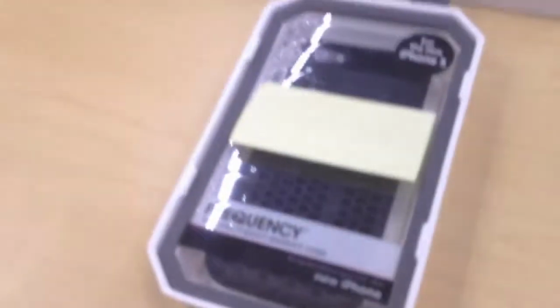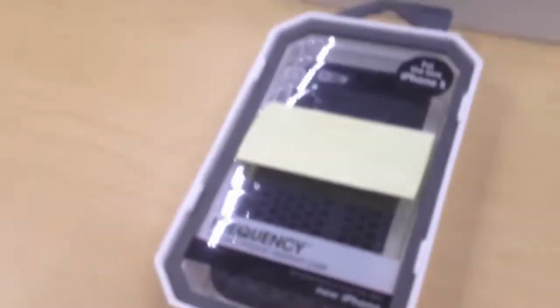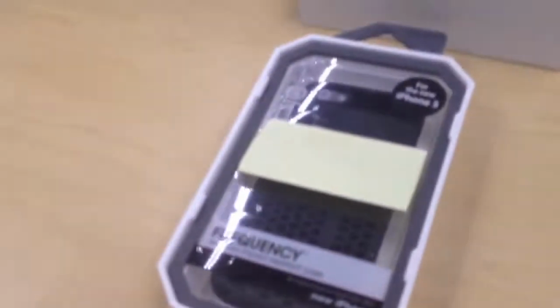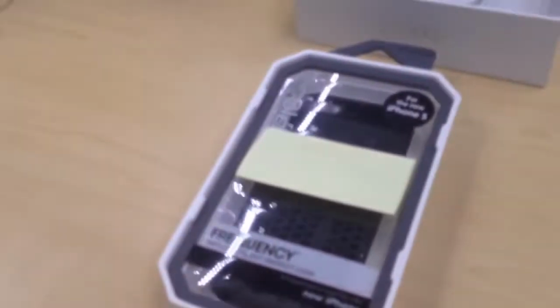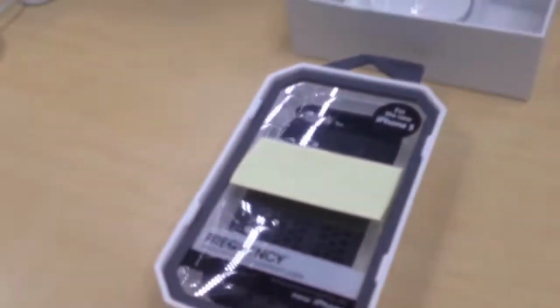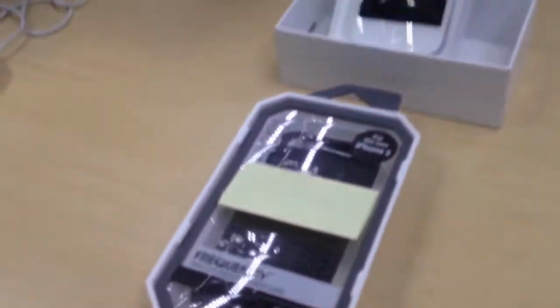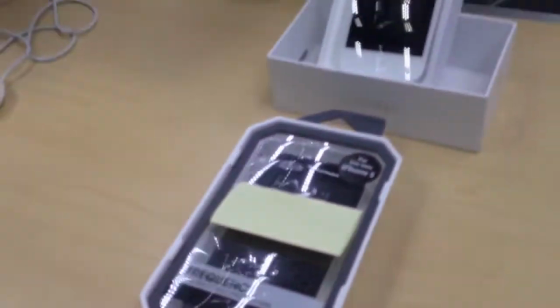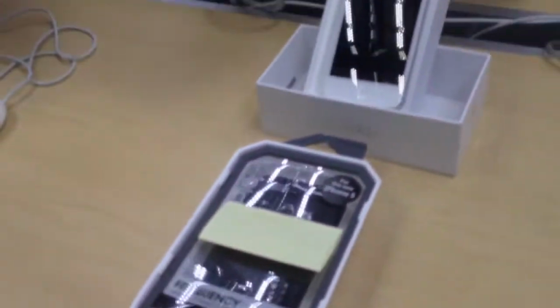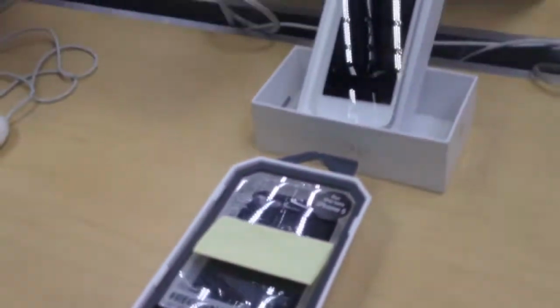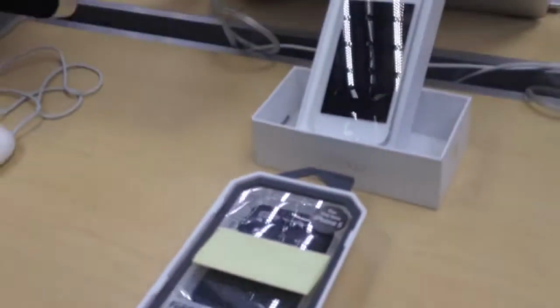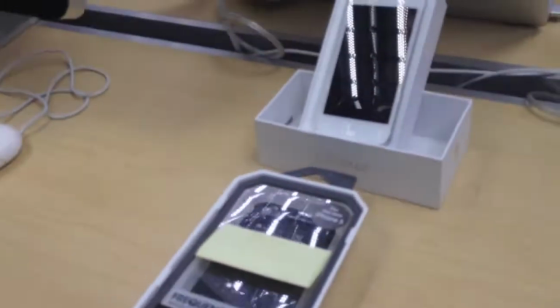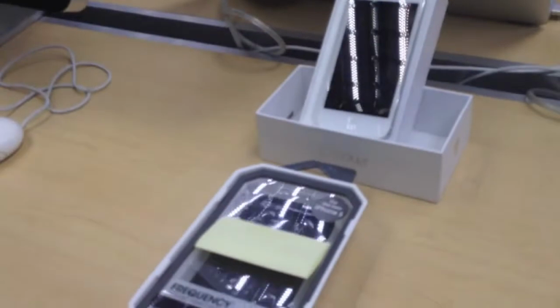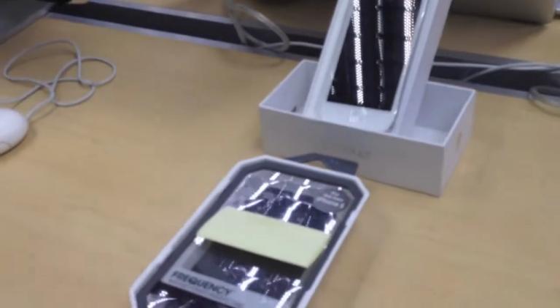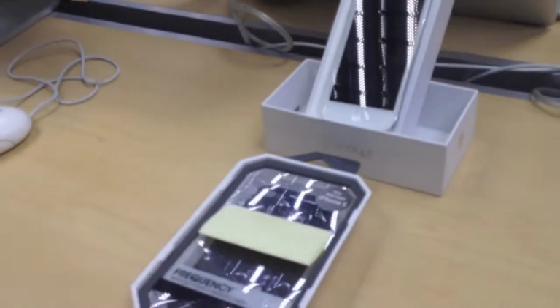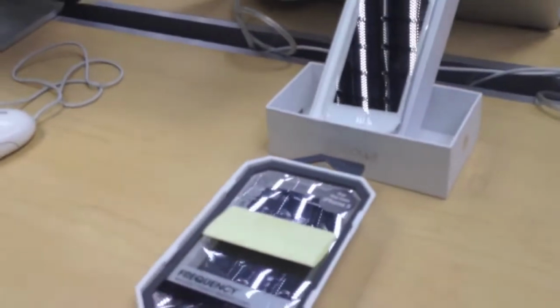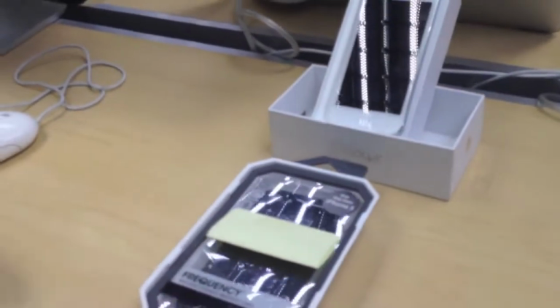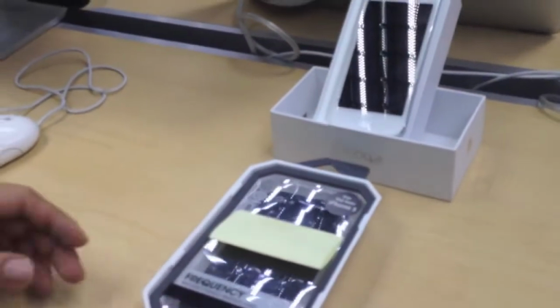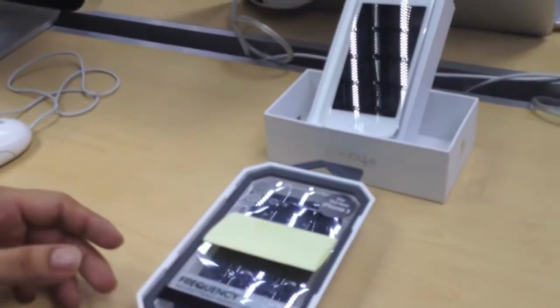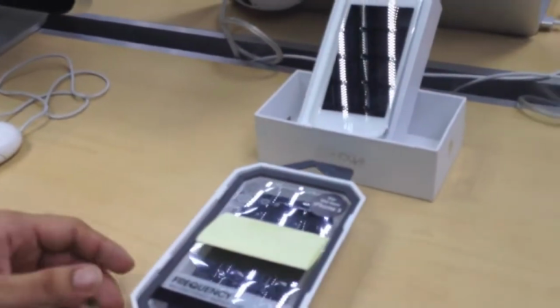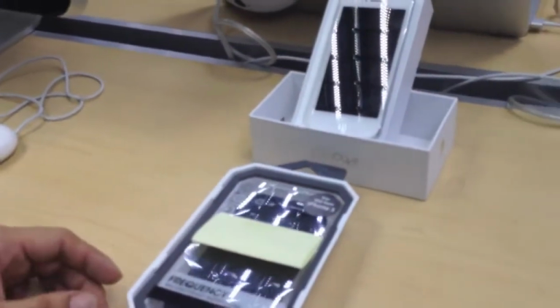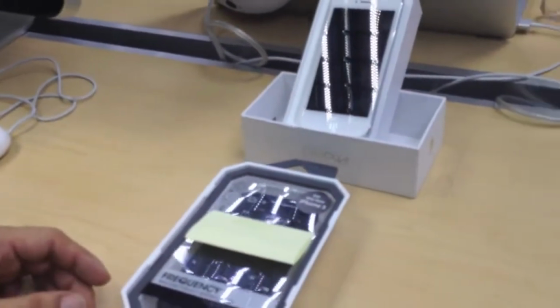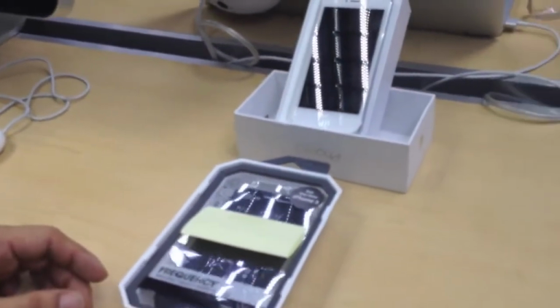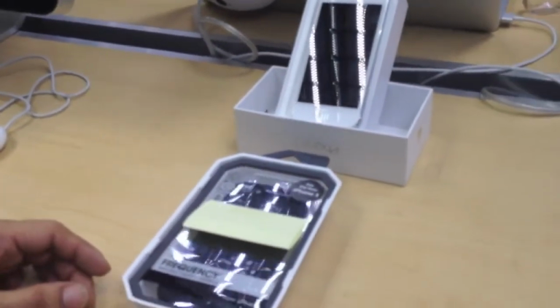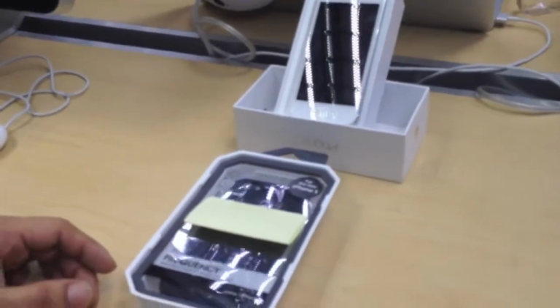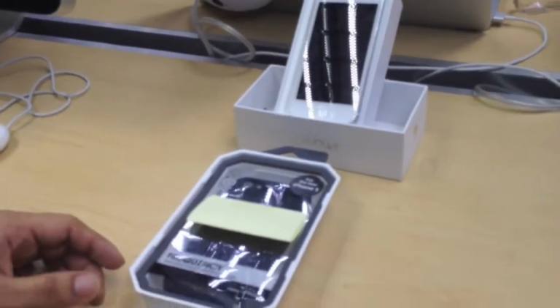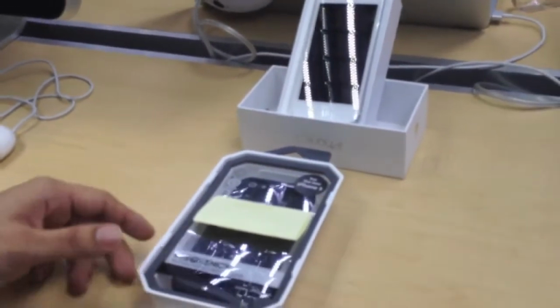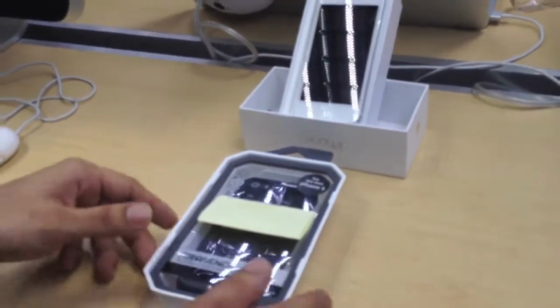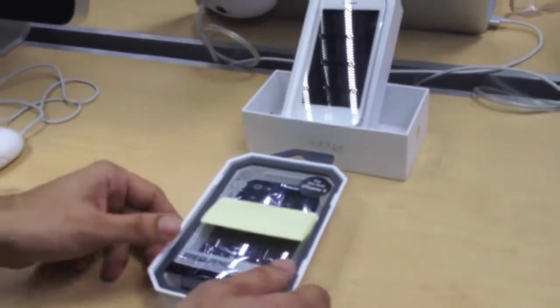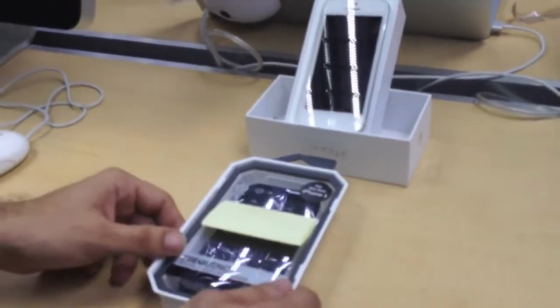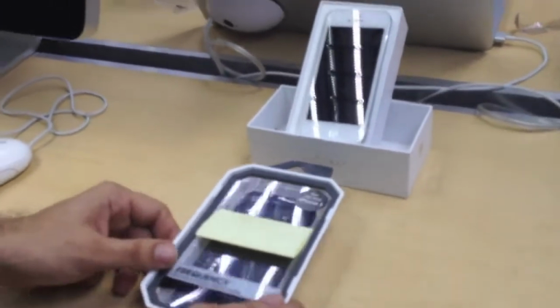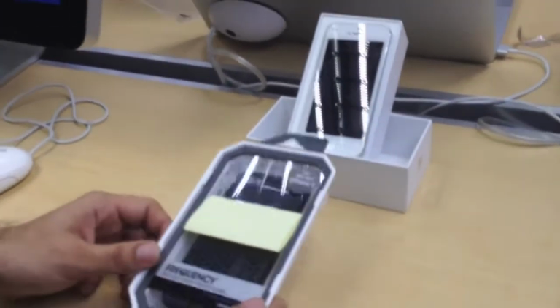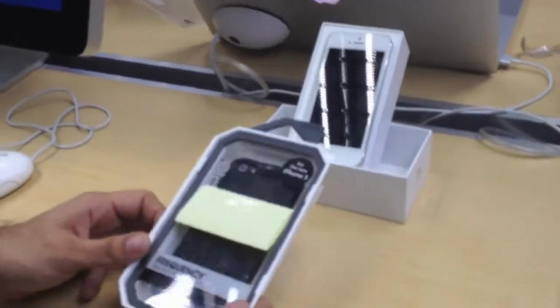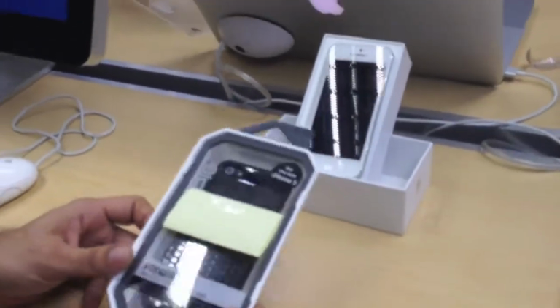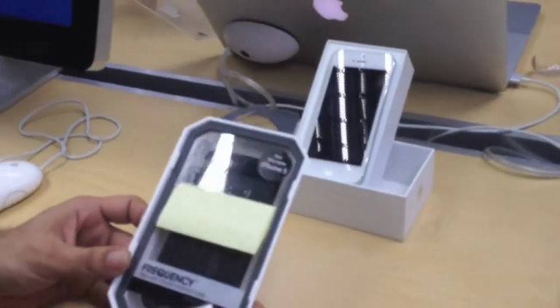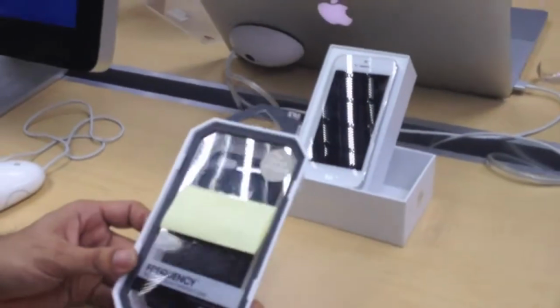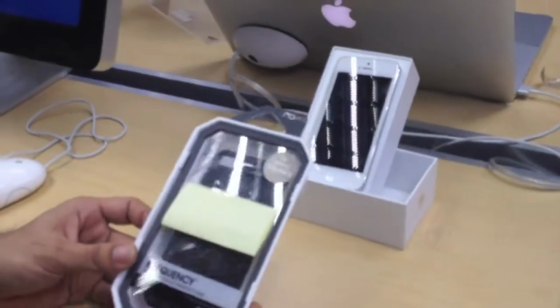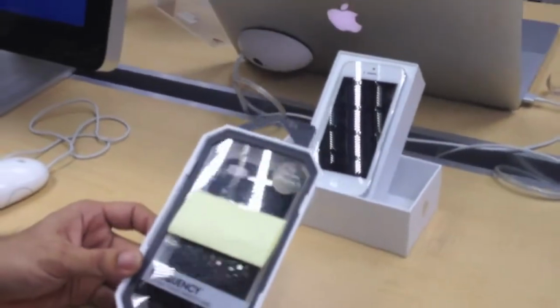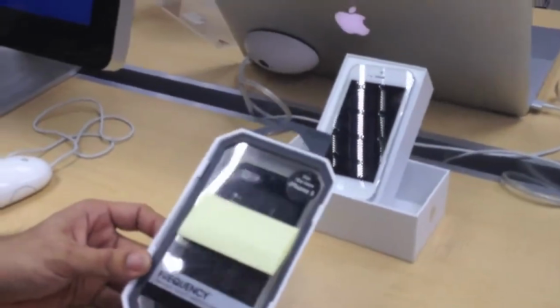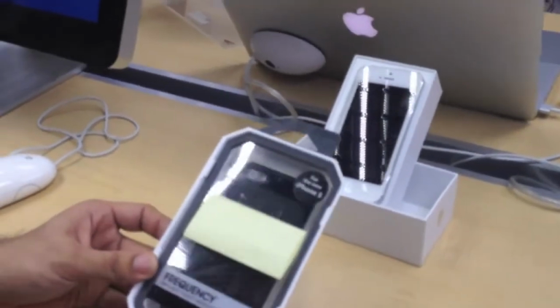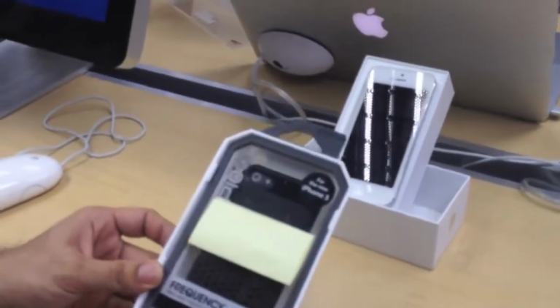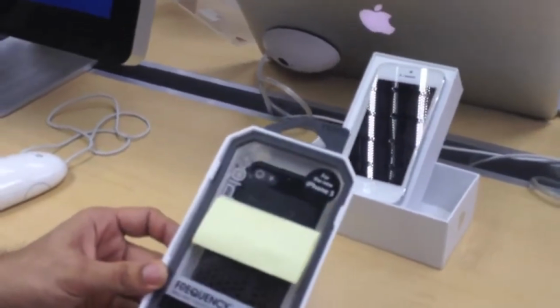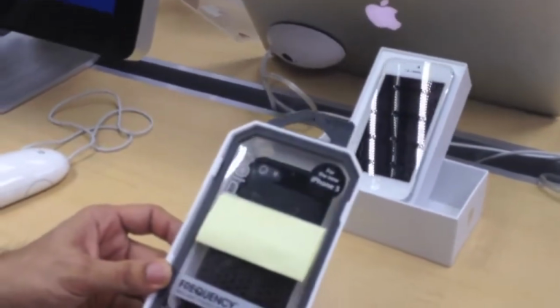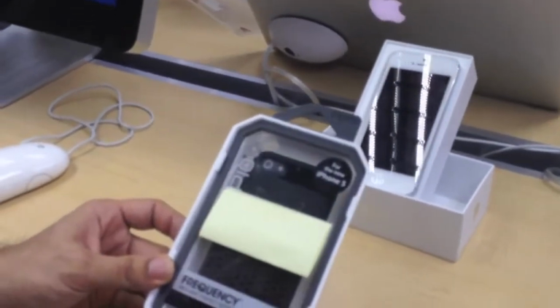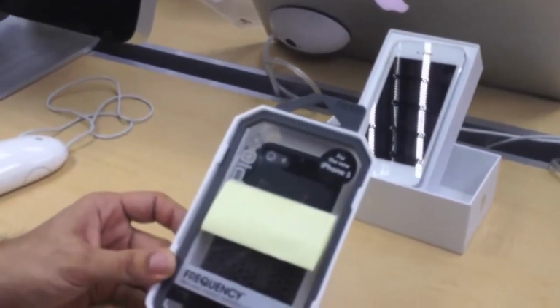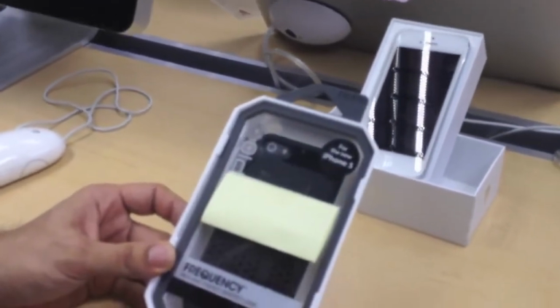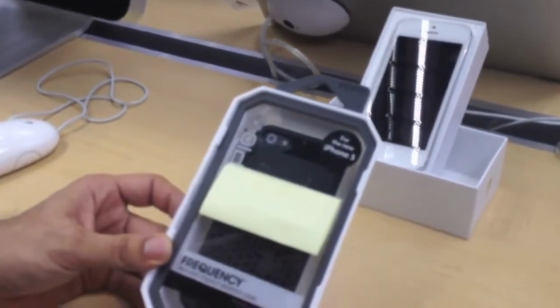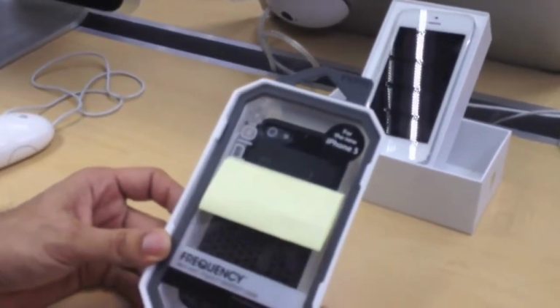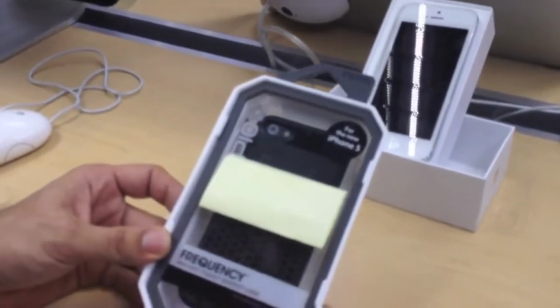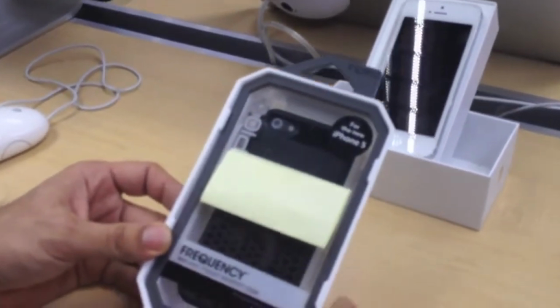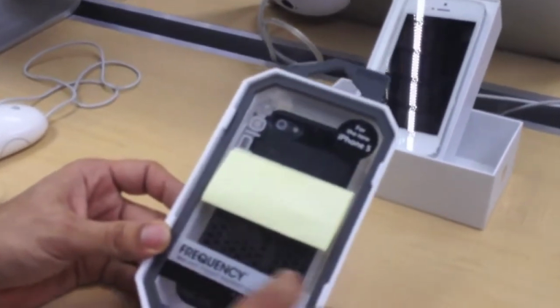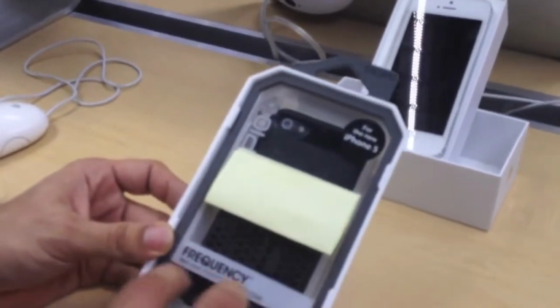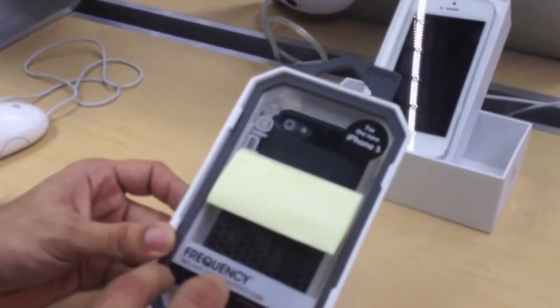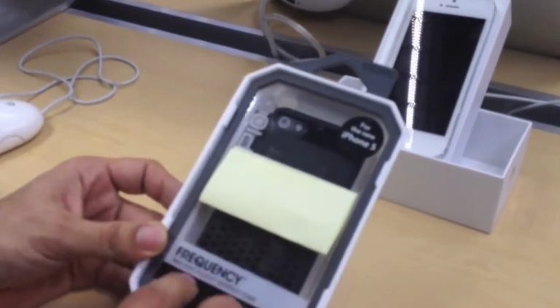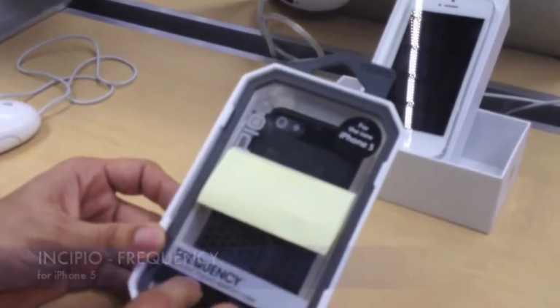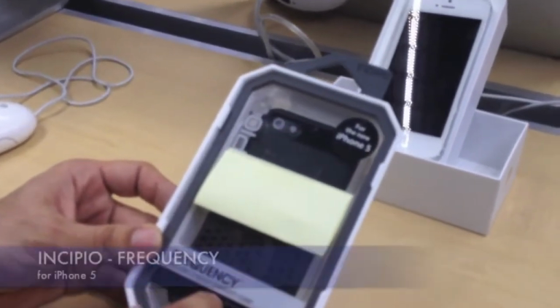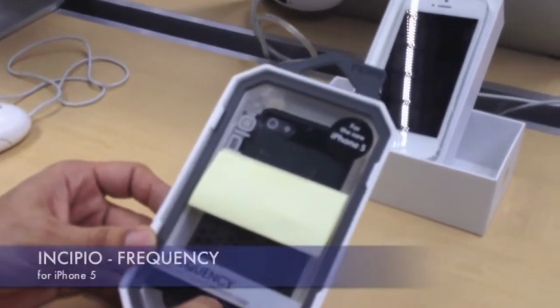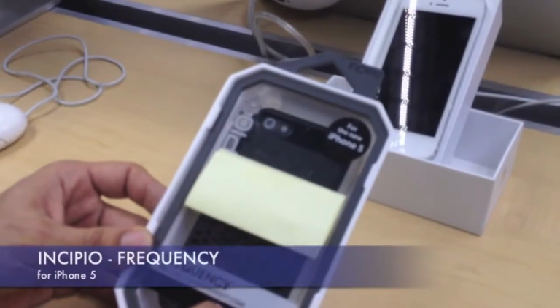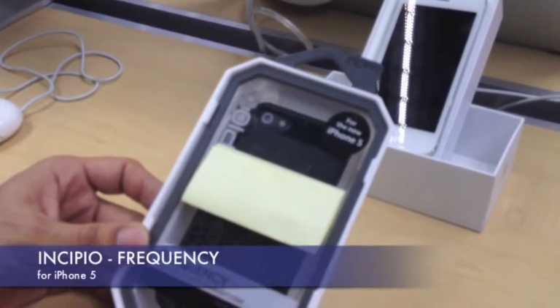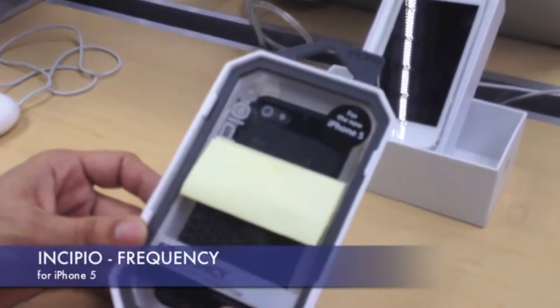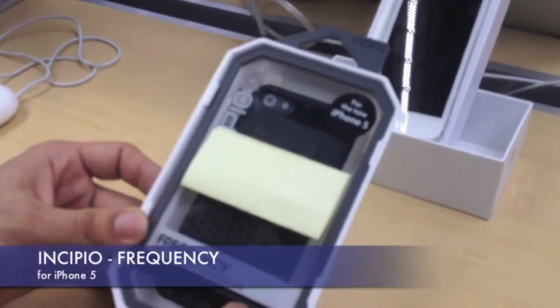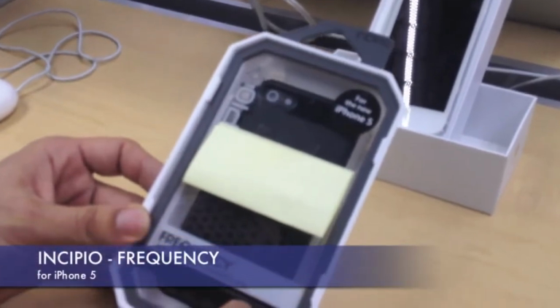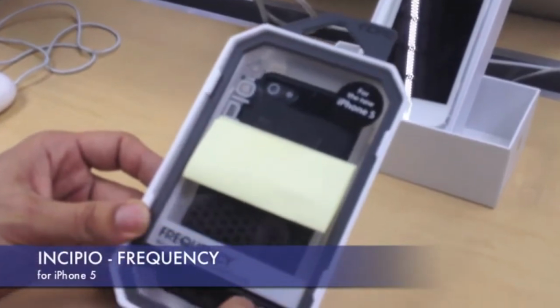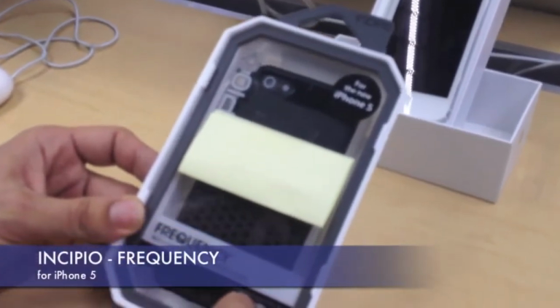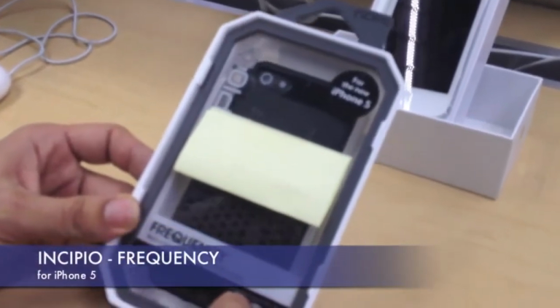Hey guys, this is Apple Genius by The Sea again. Today we're going to have a look at the Incipio Frequency Texture Impact Resistant Case.